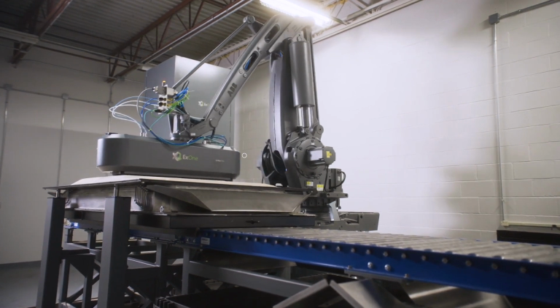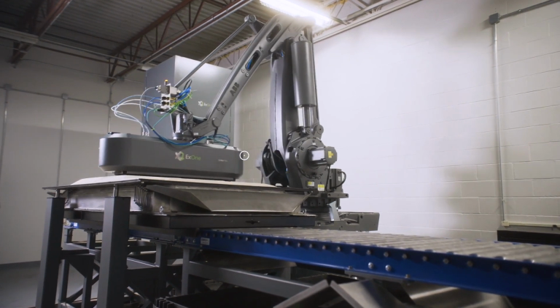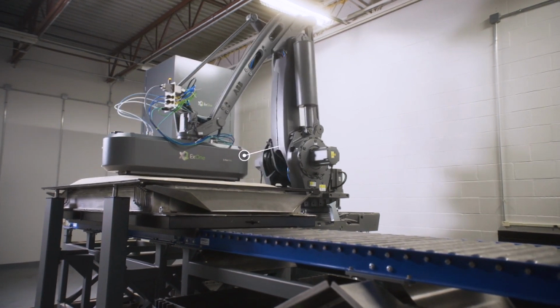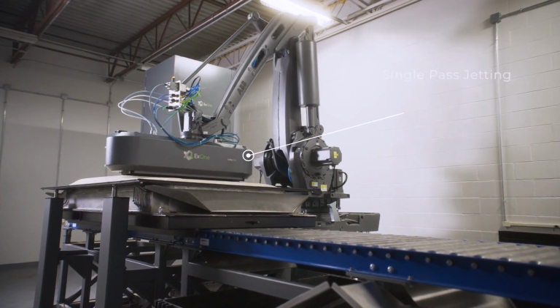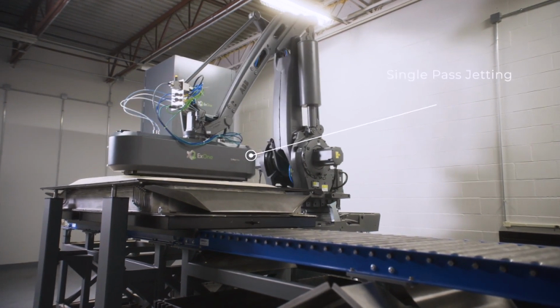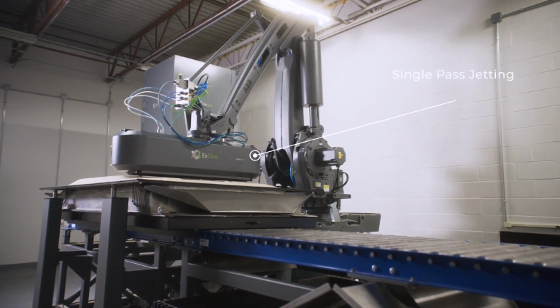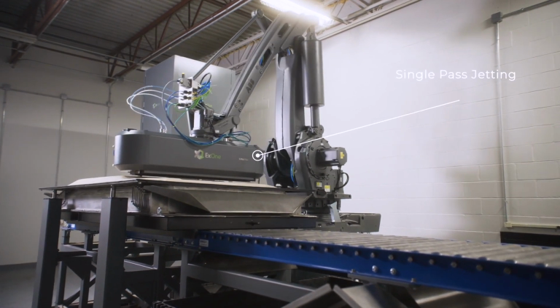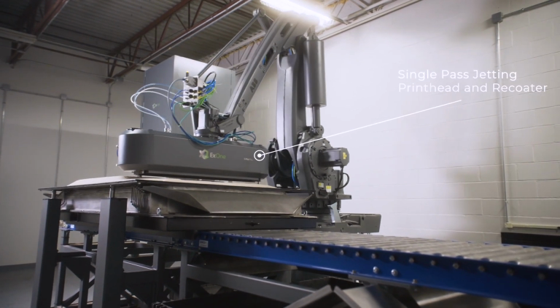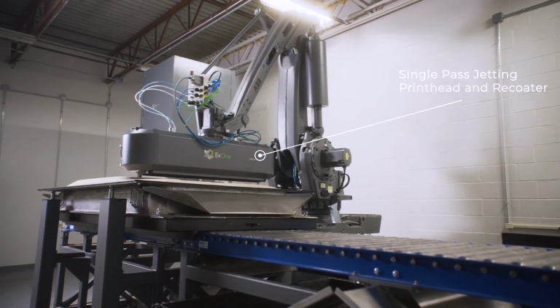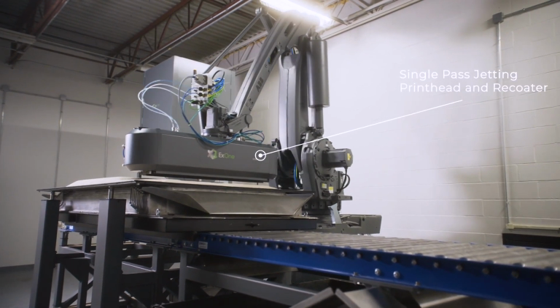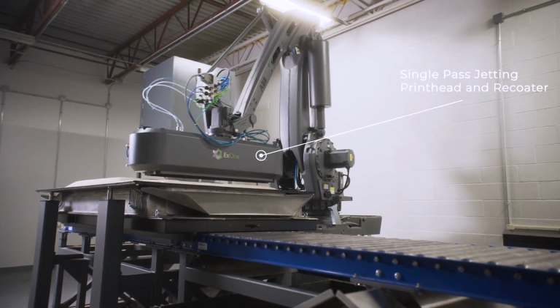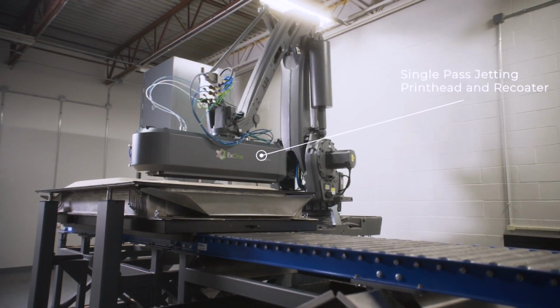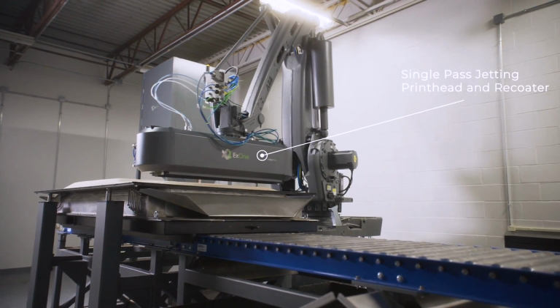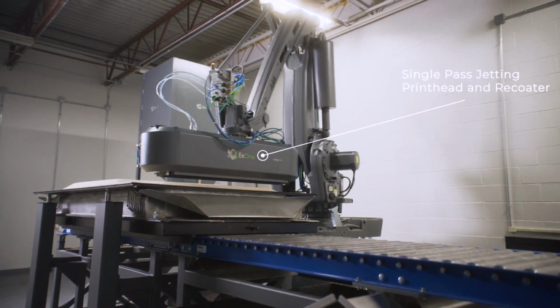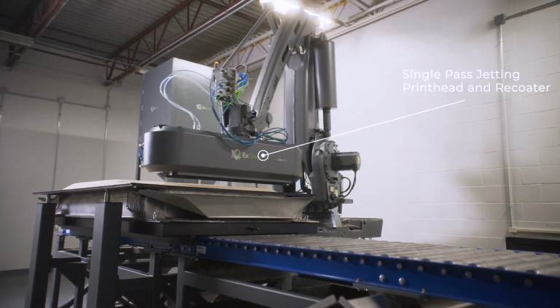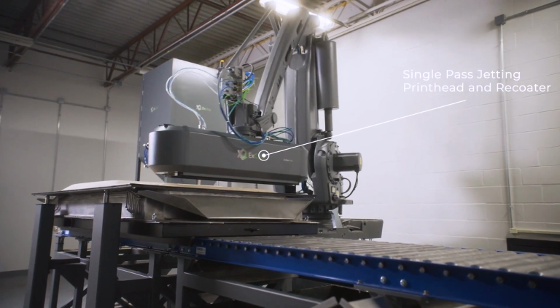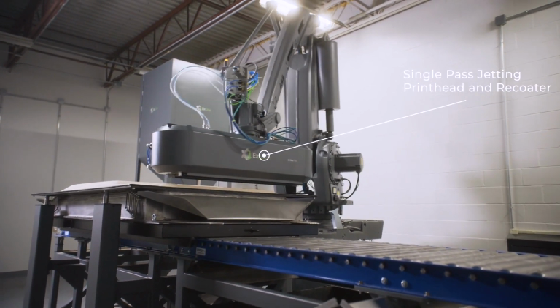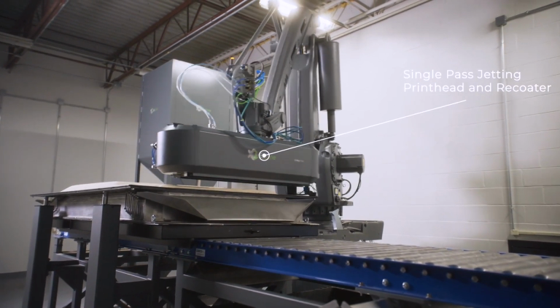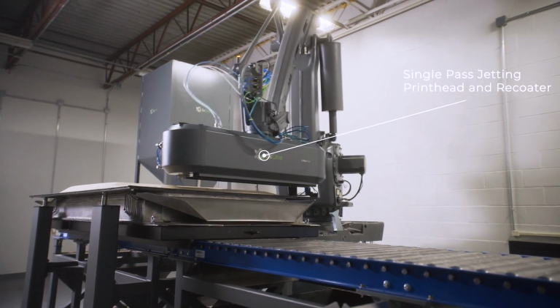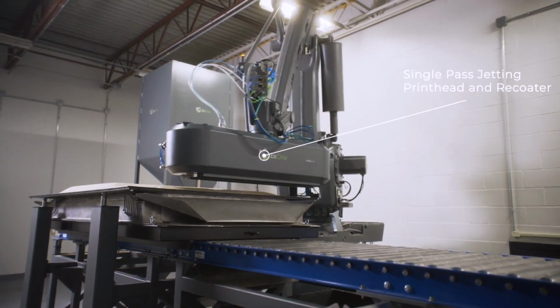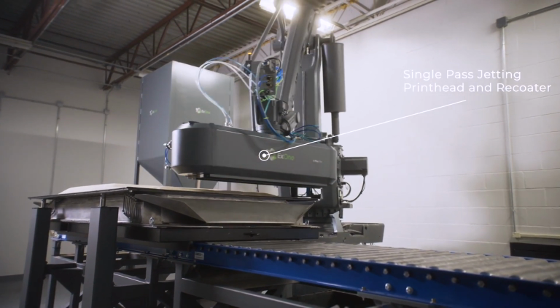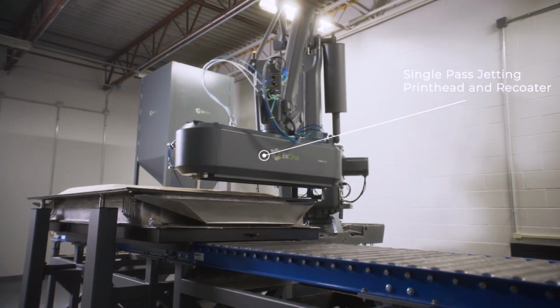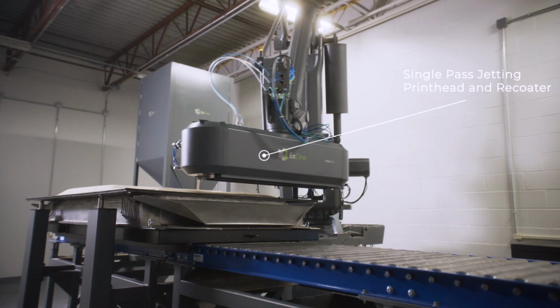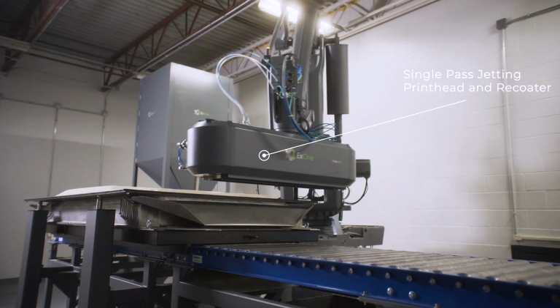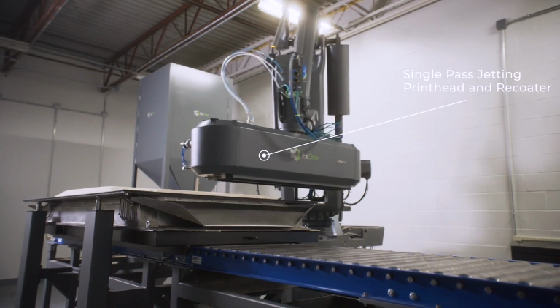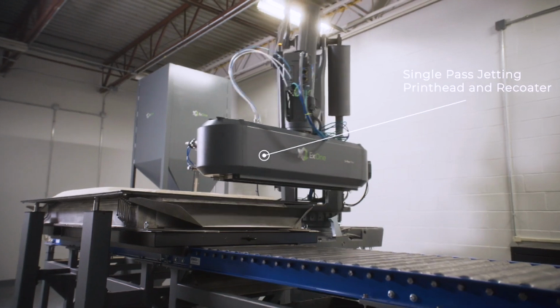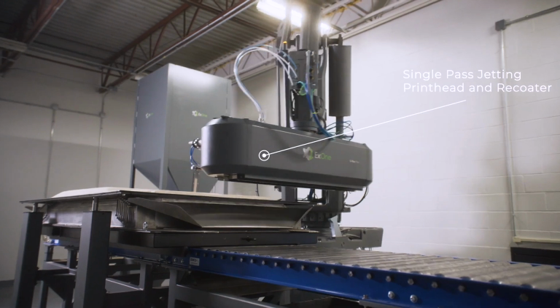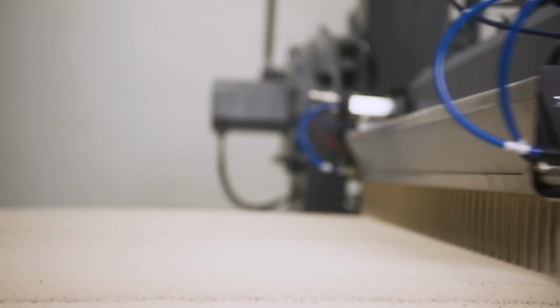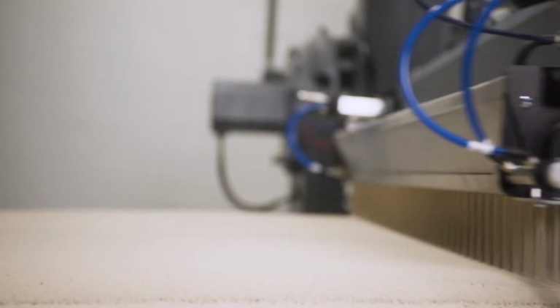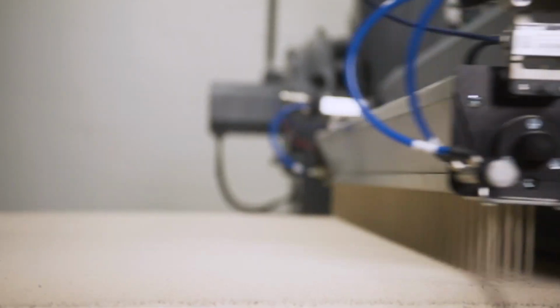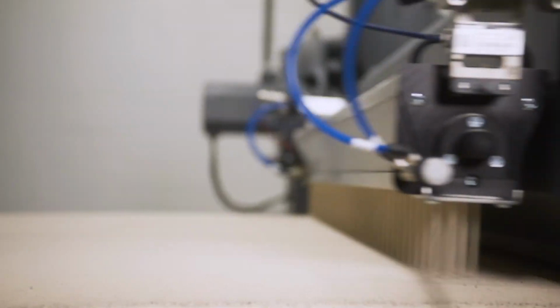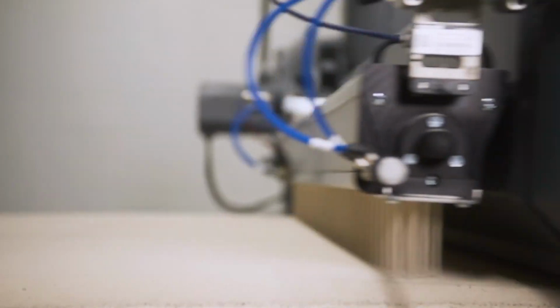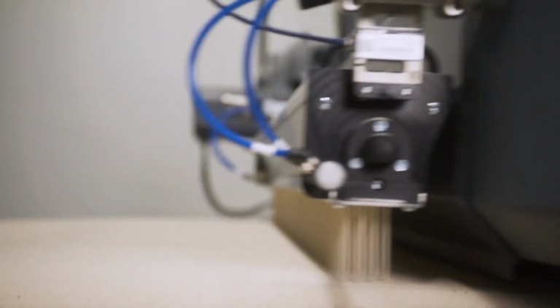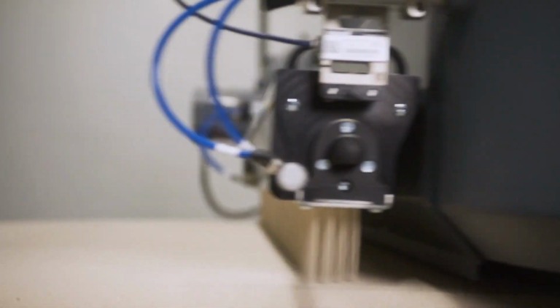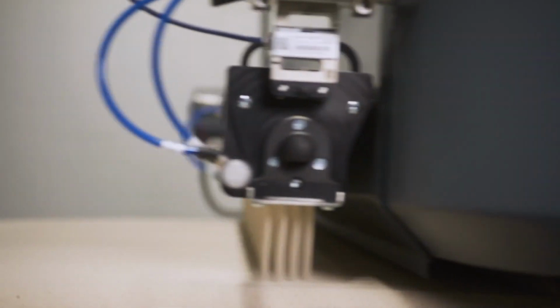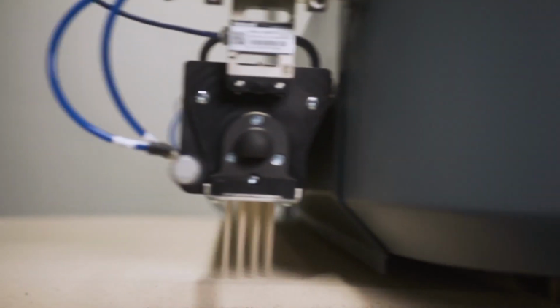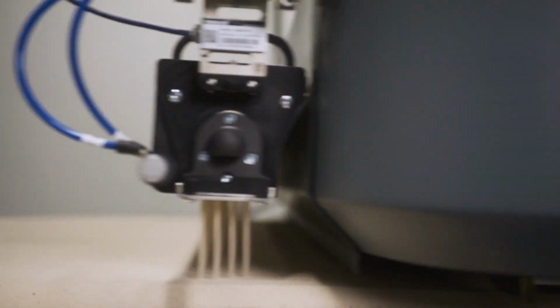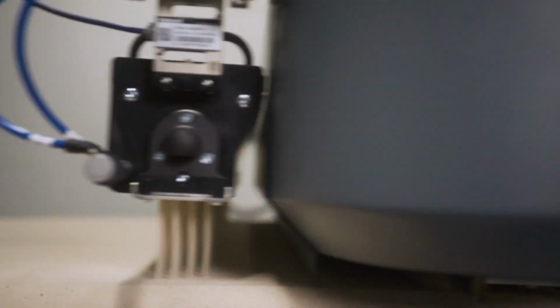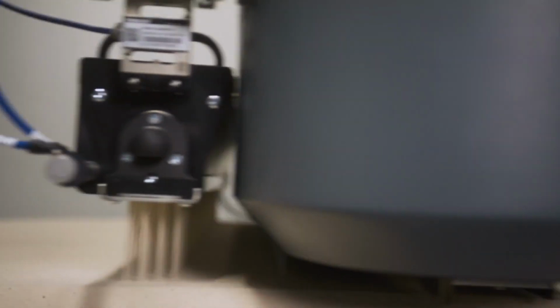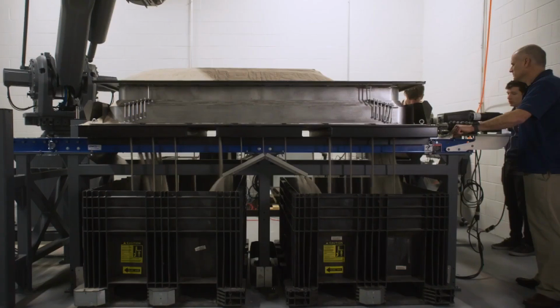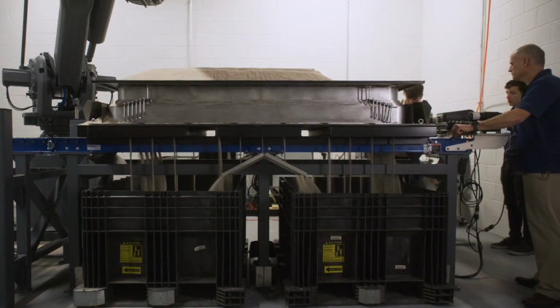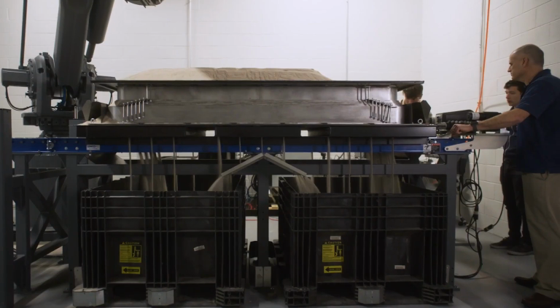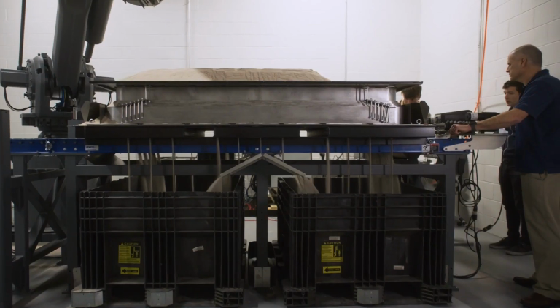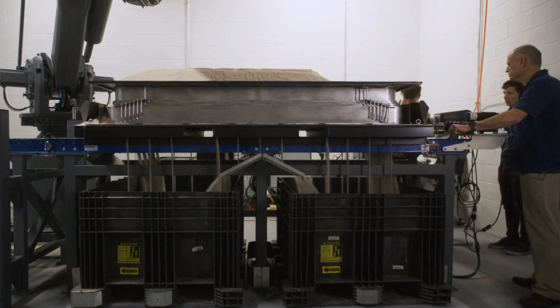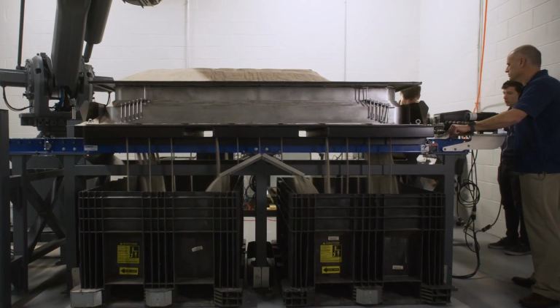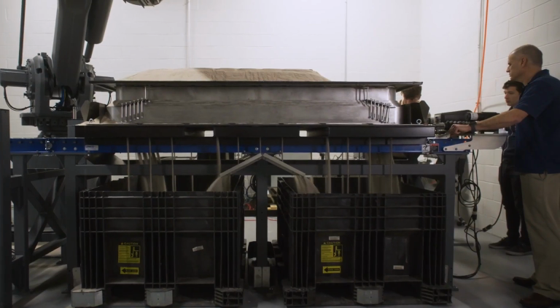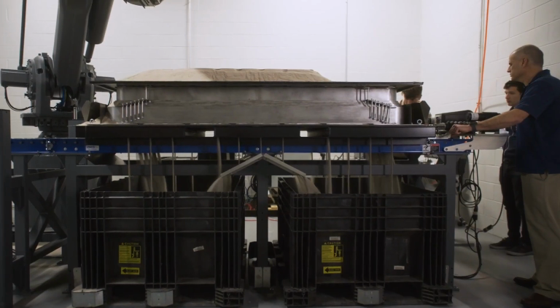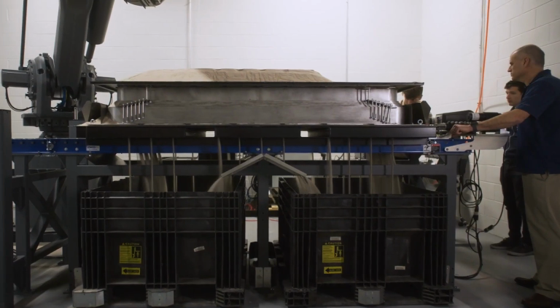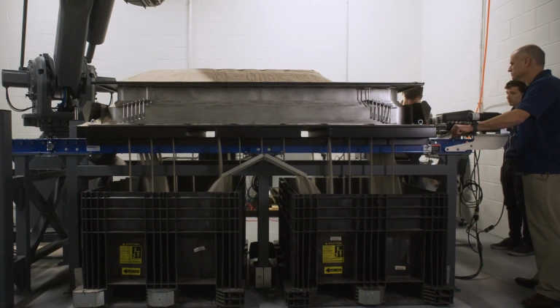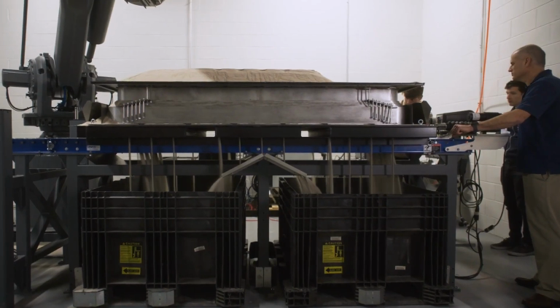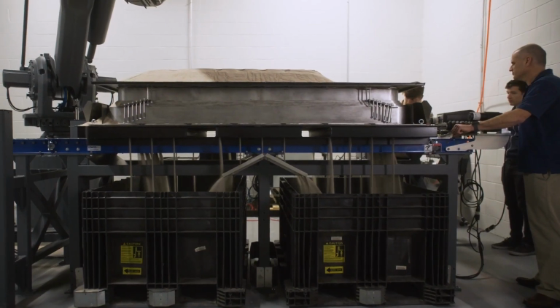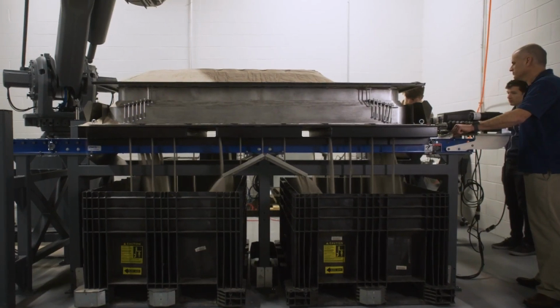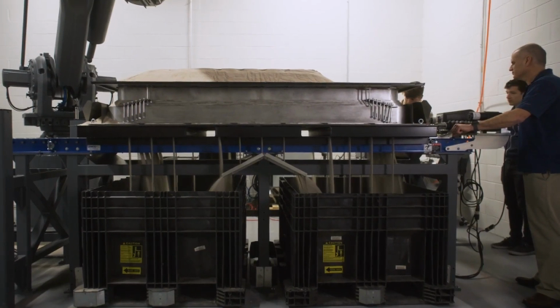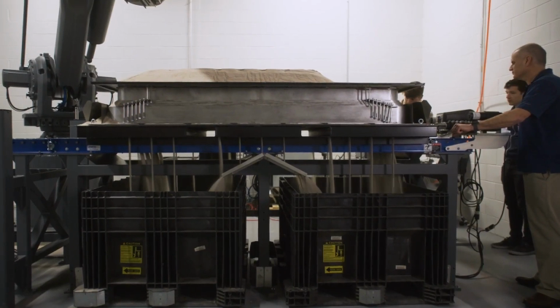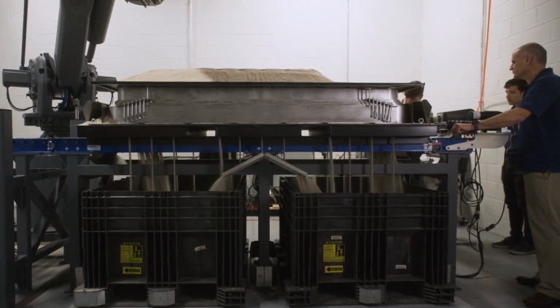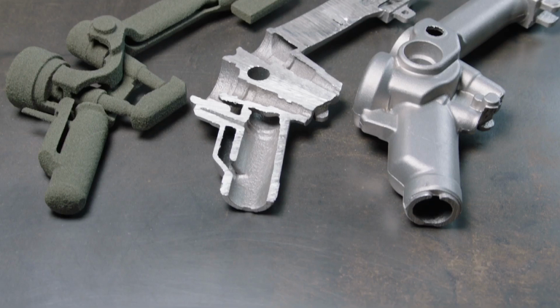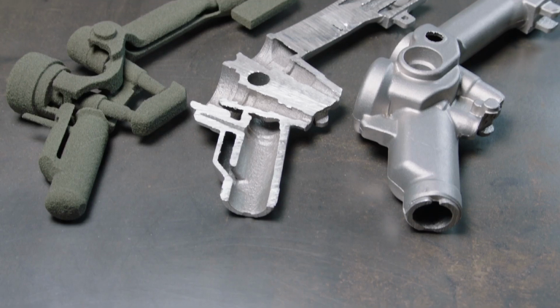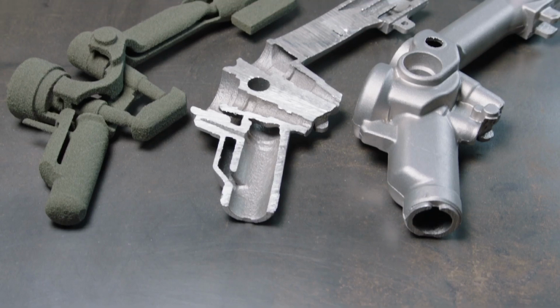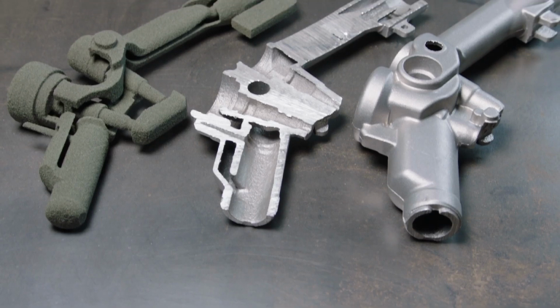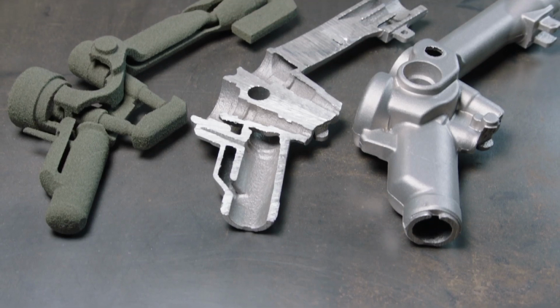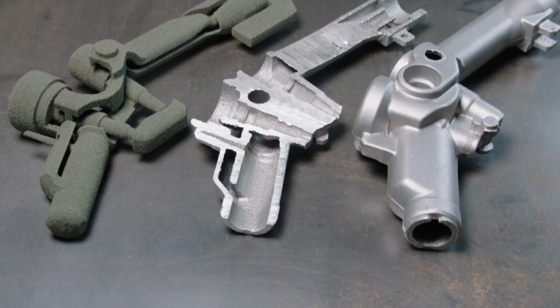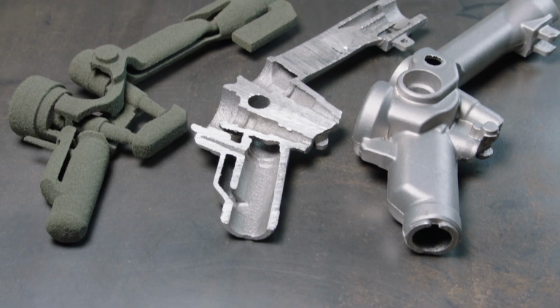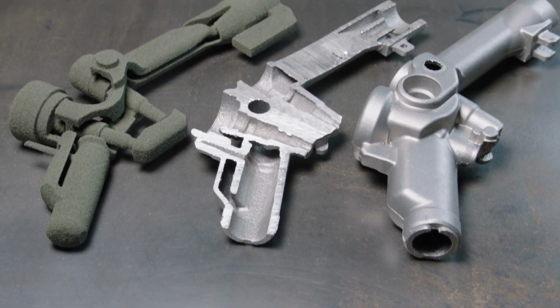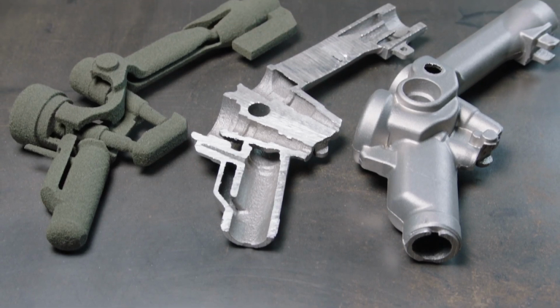The top three things about this machine that you need to know: it's affordable, it's easy to use, and it delivers quality parts.